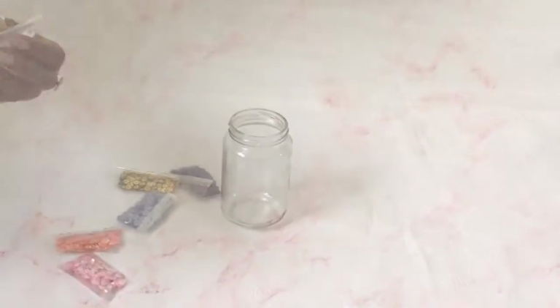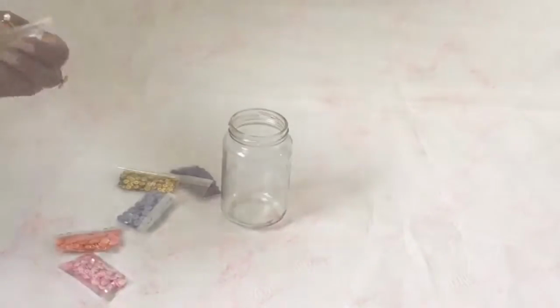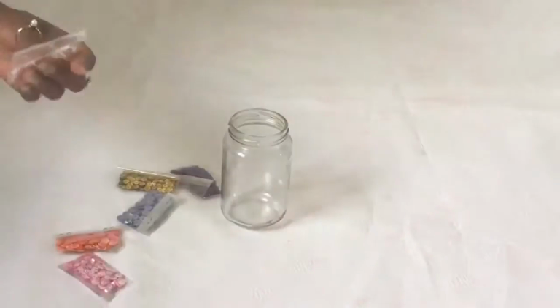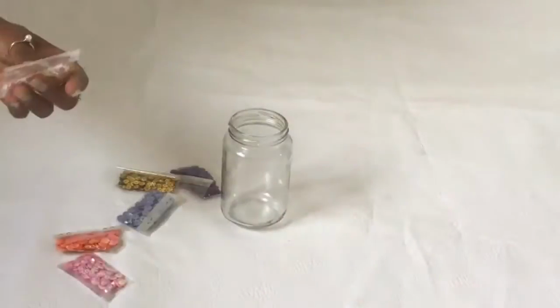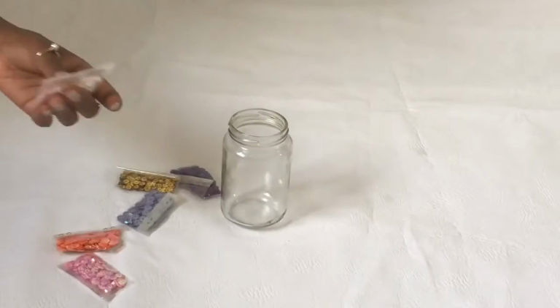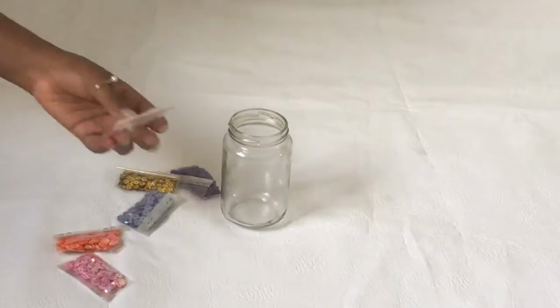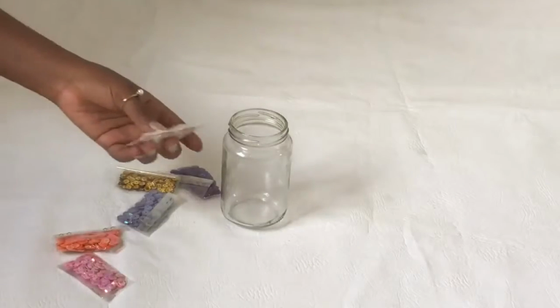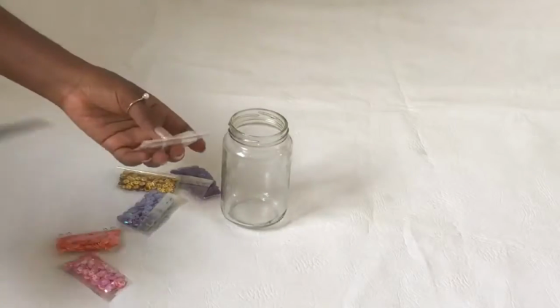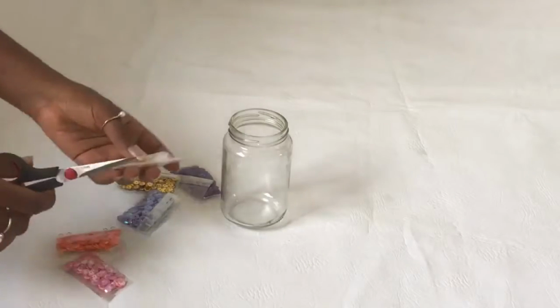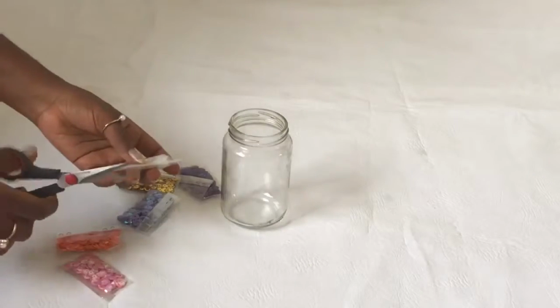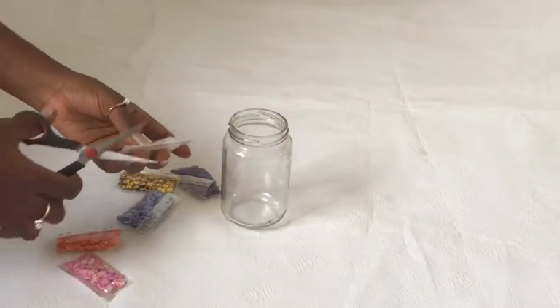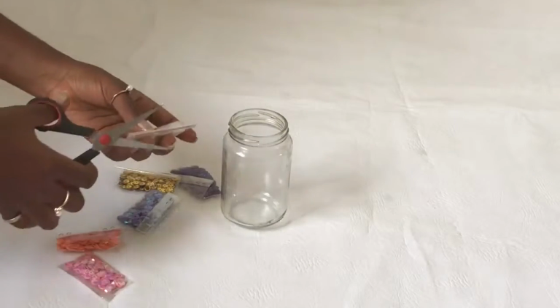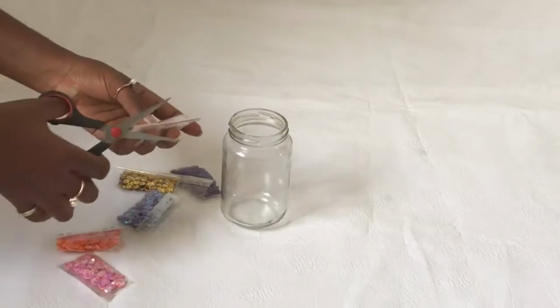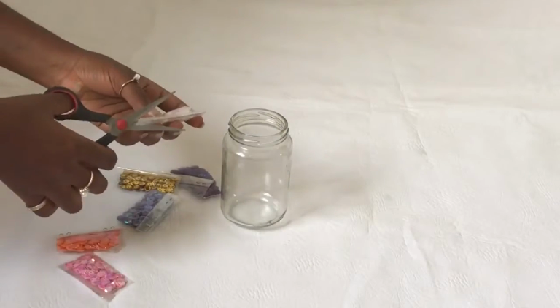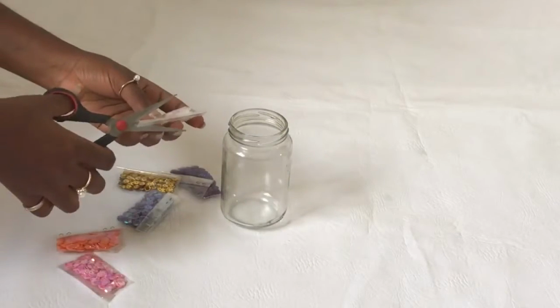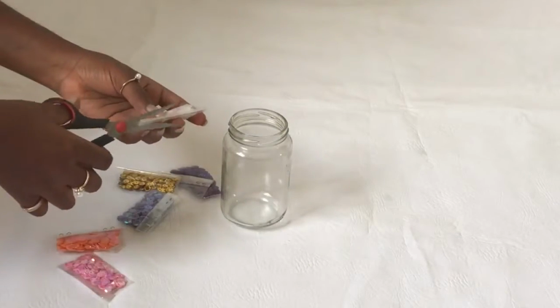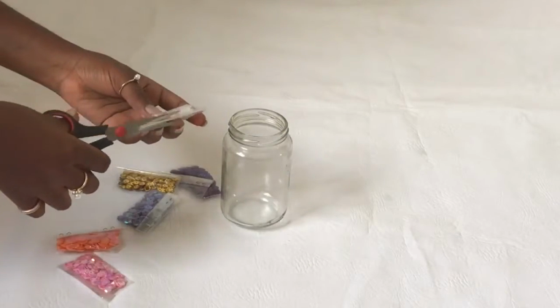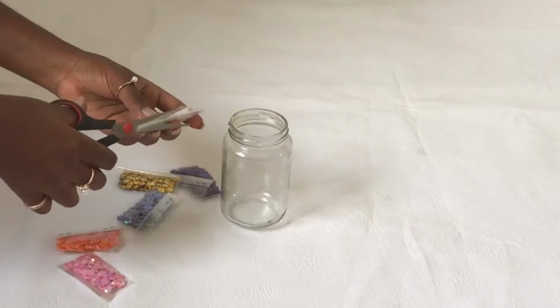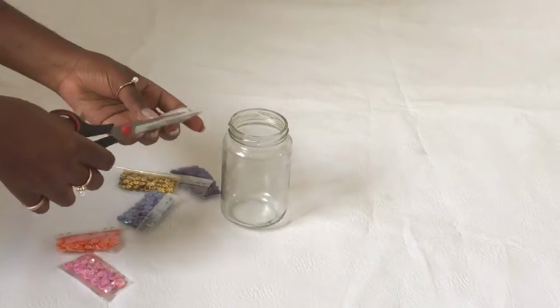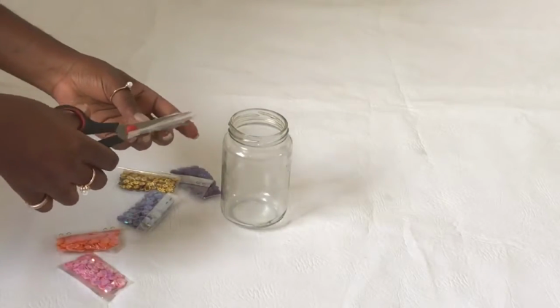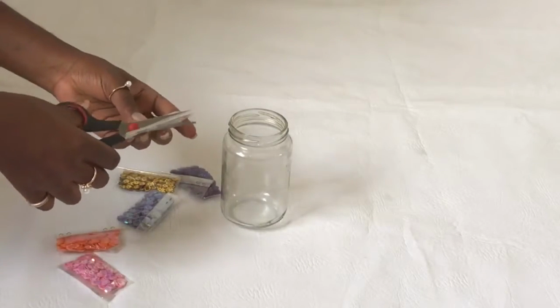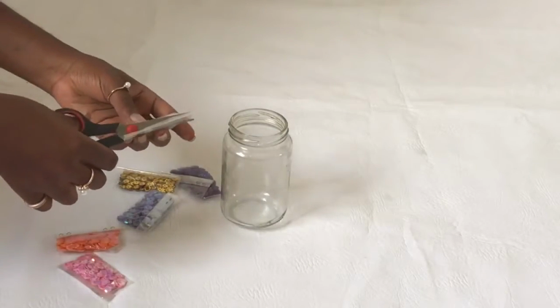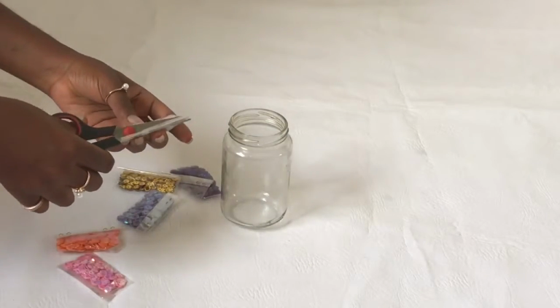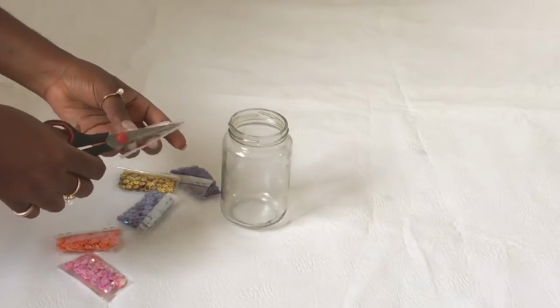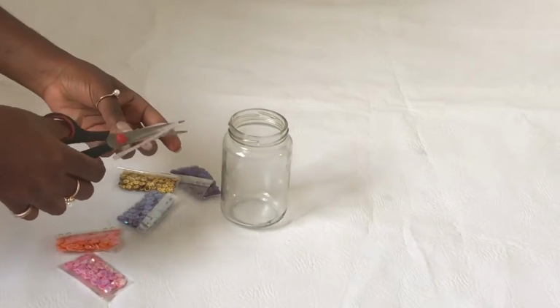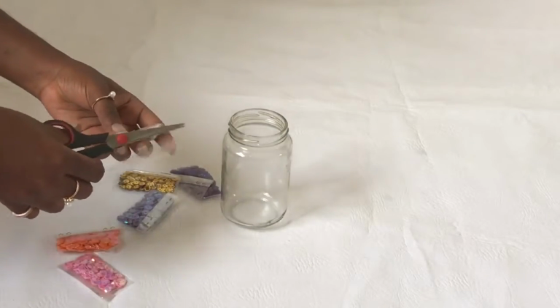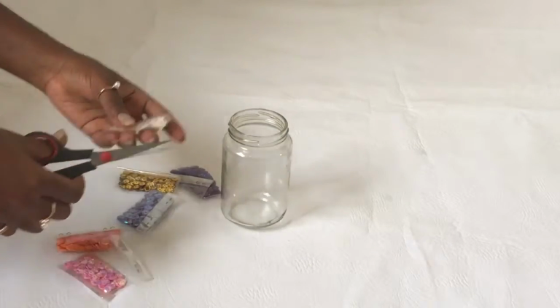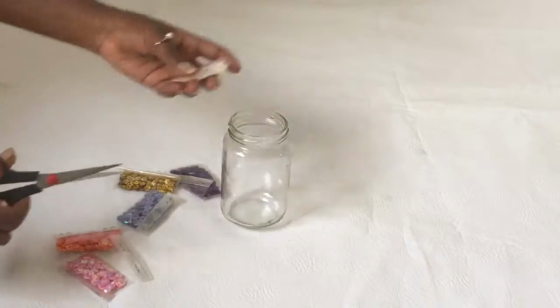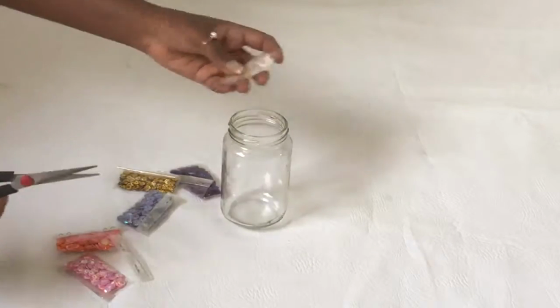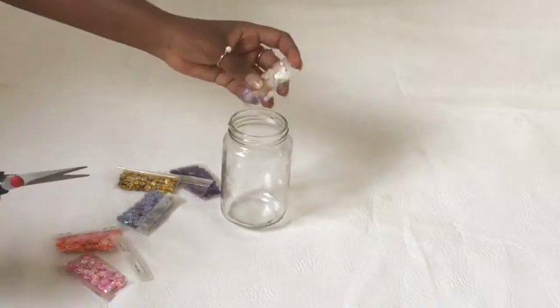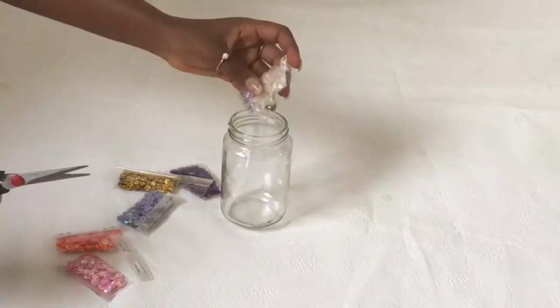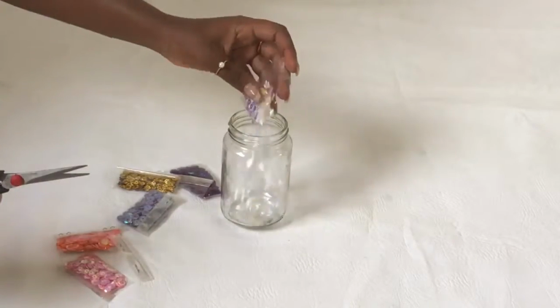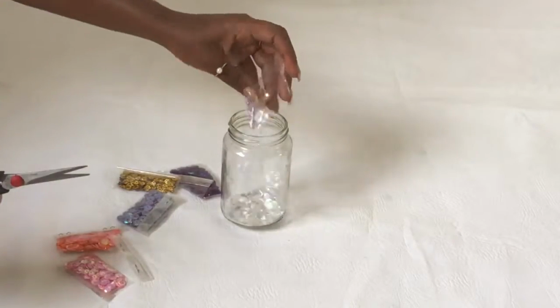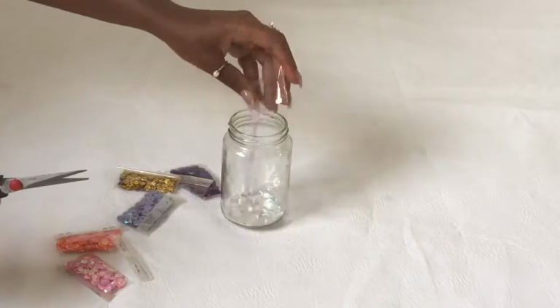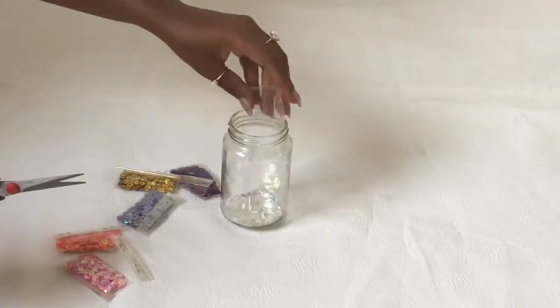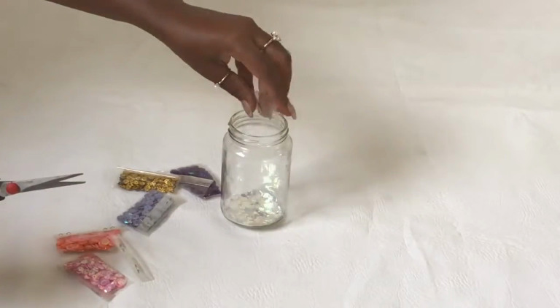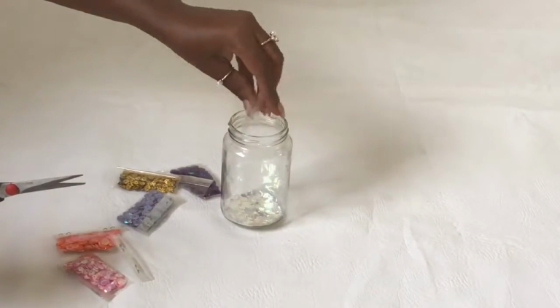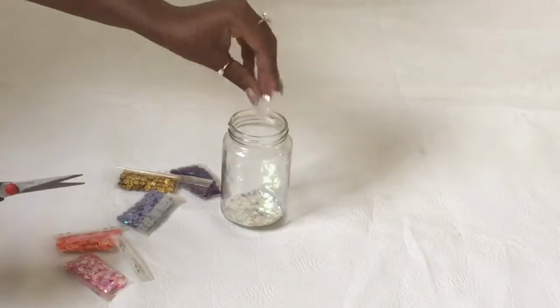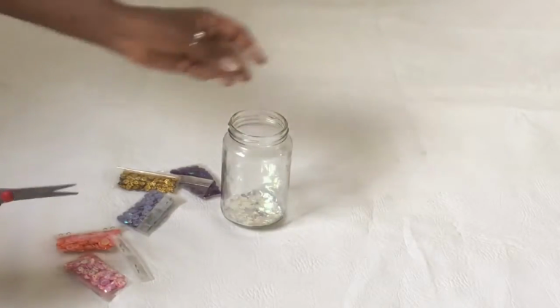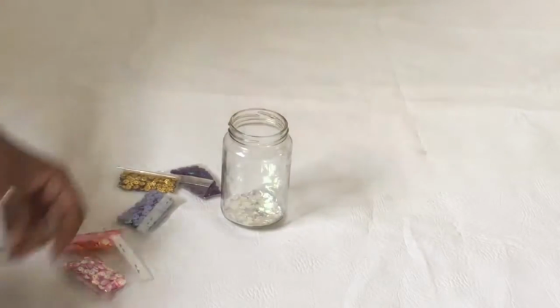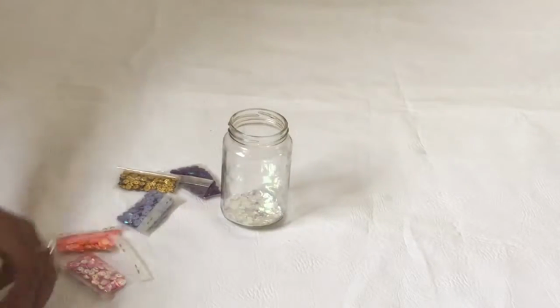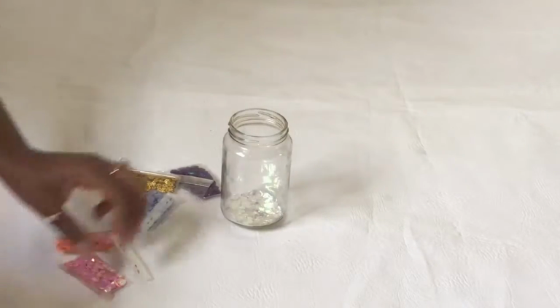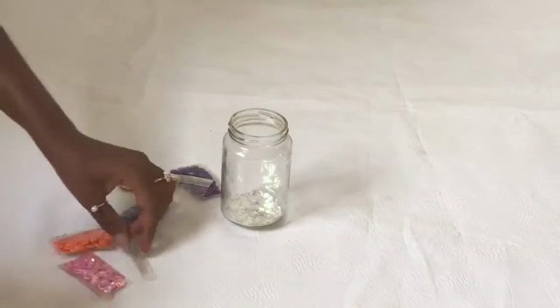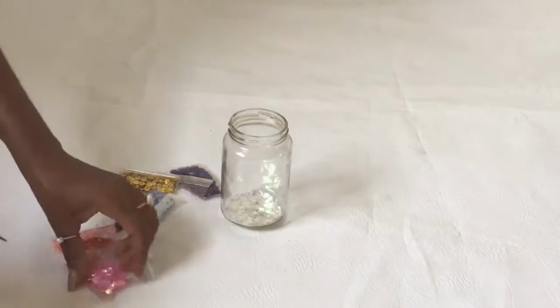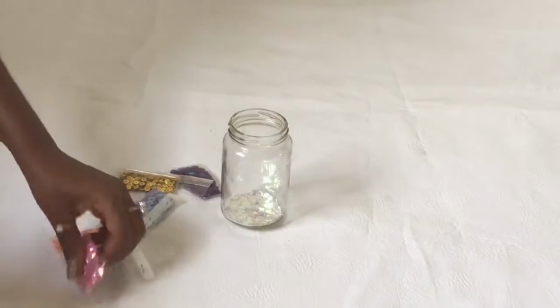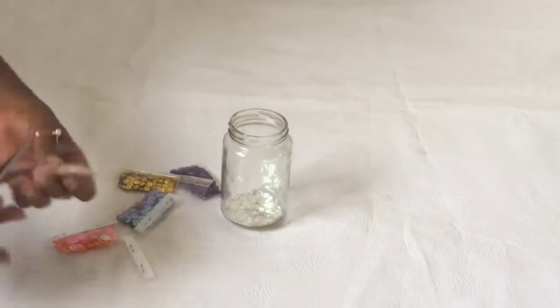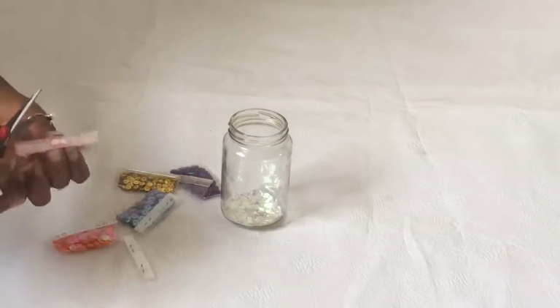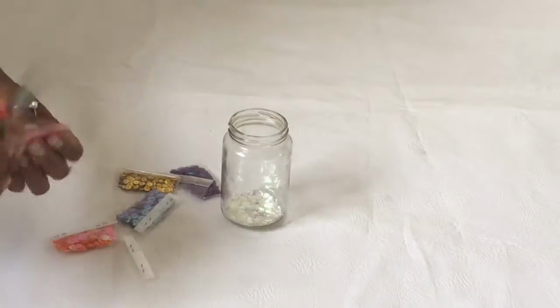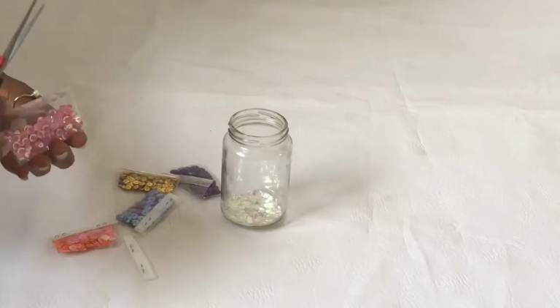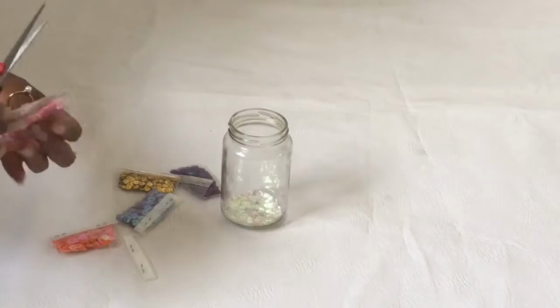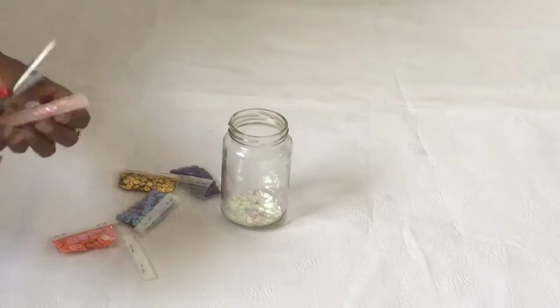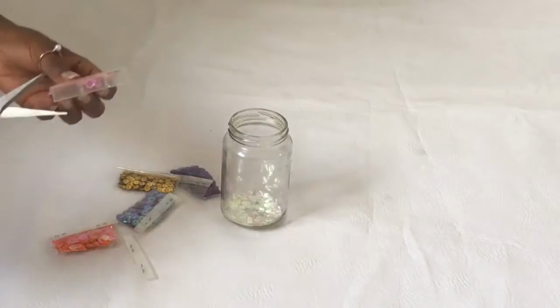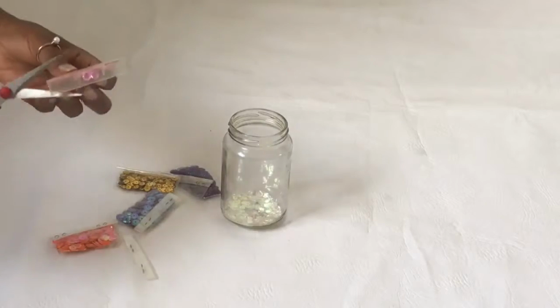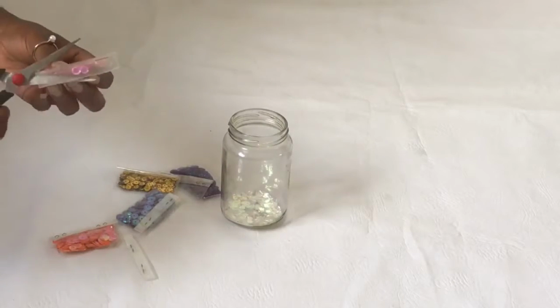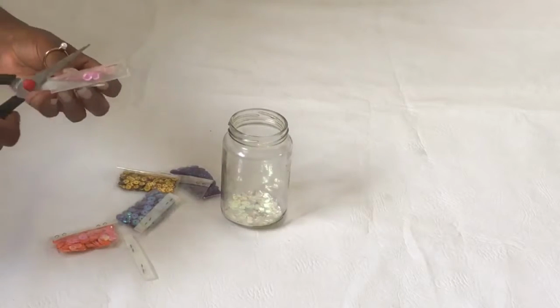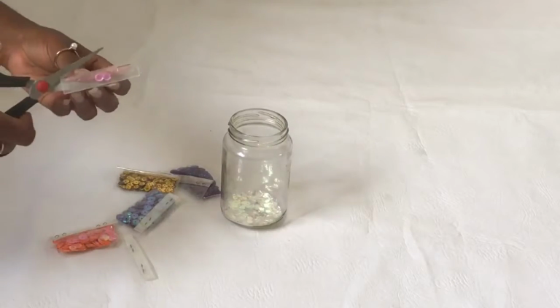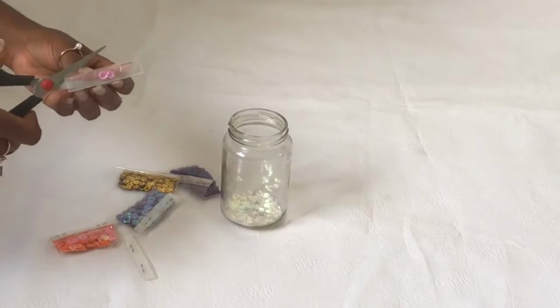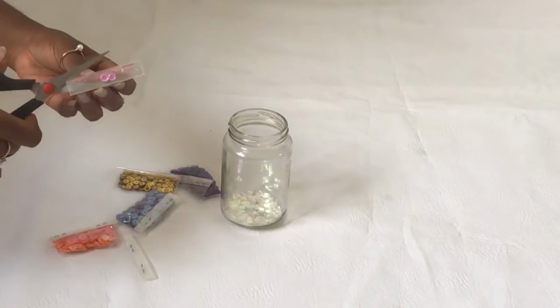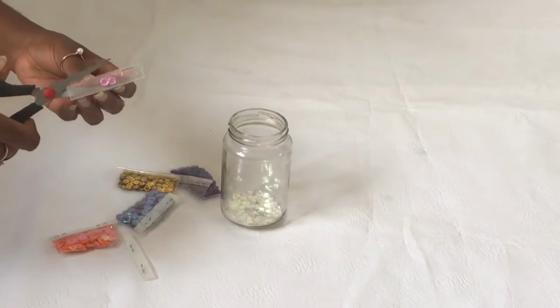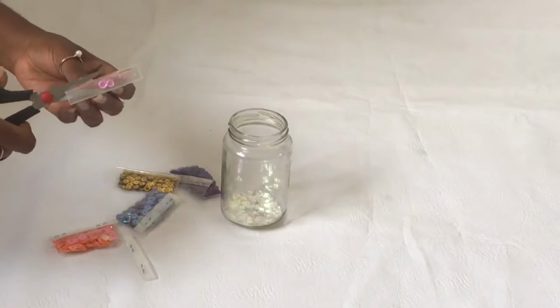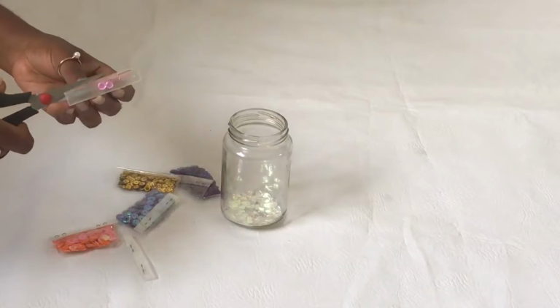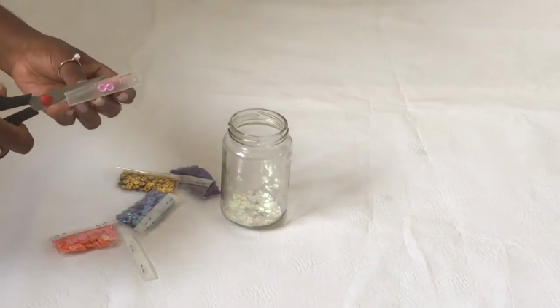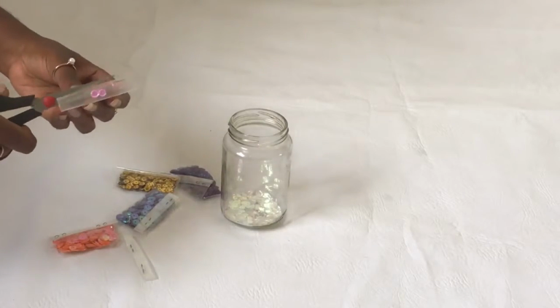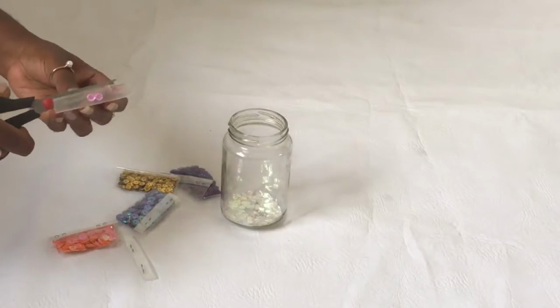So I have different colored sequins, so I'm just going to put everything into the container and just mix it up.